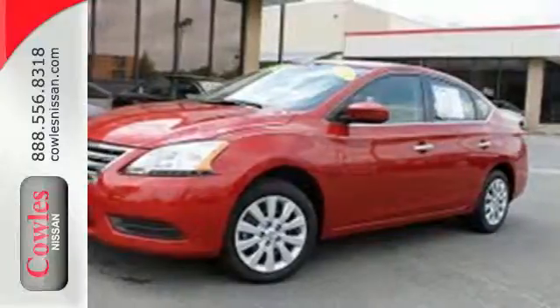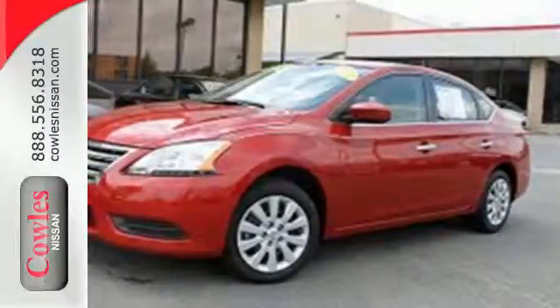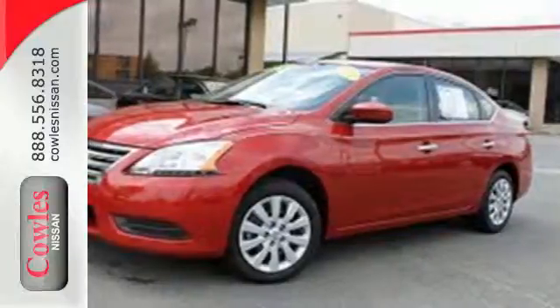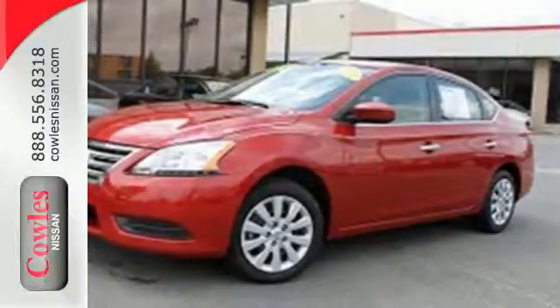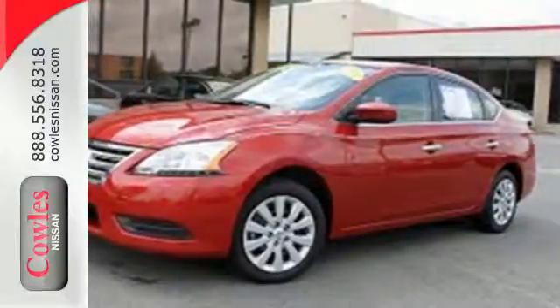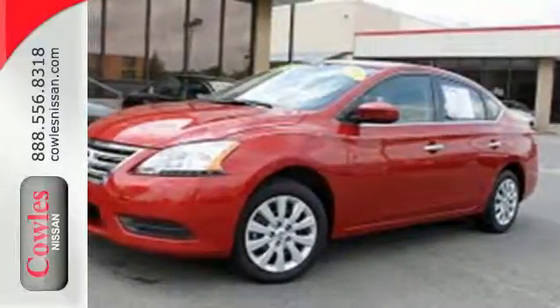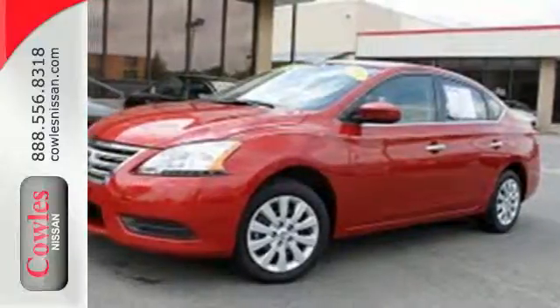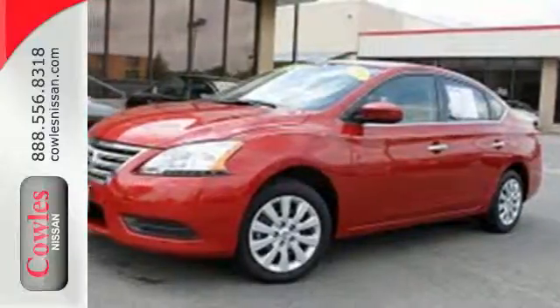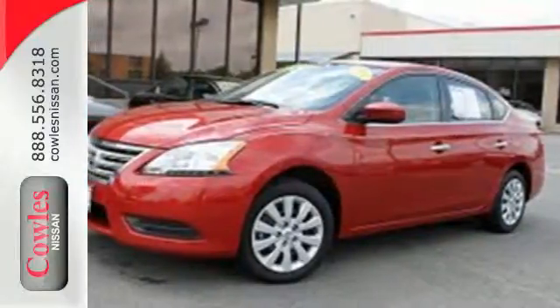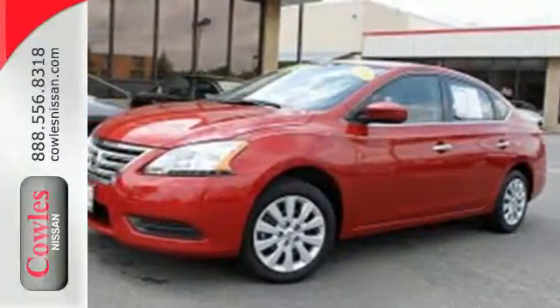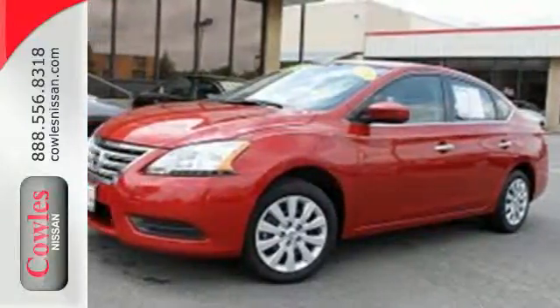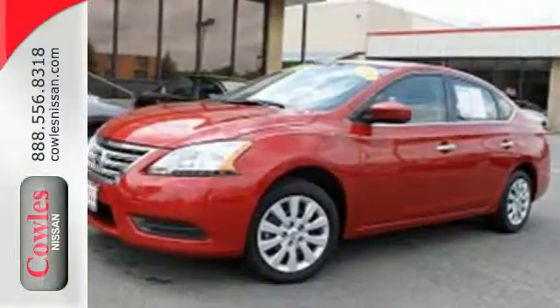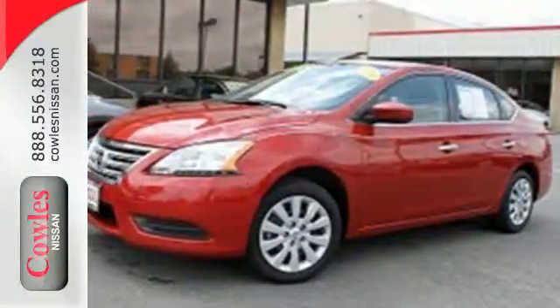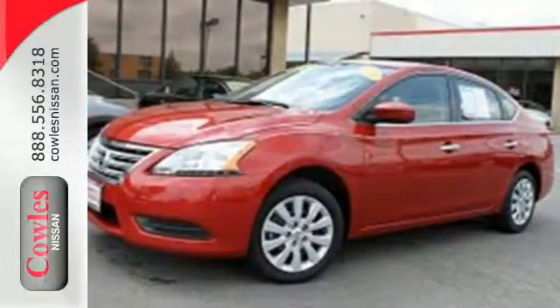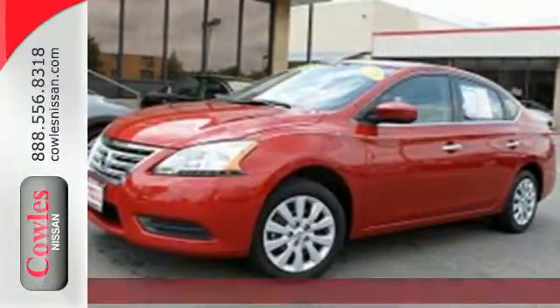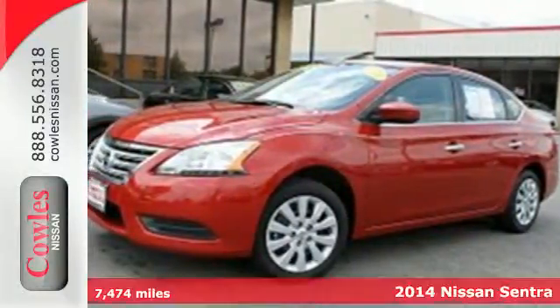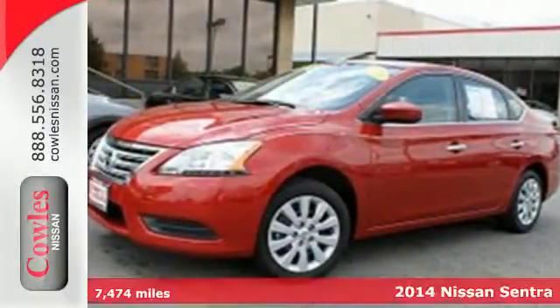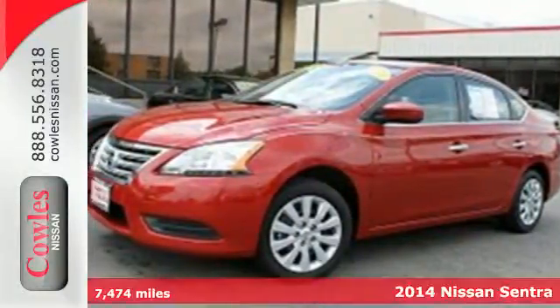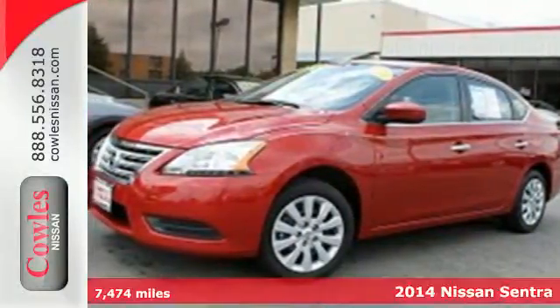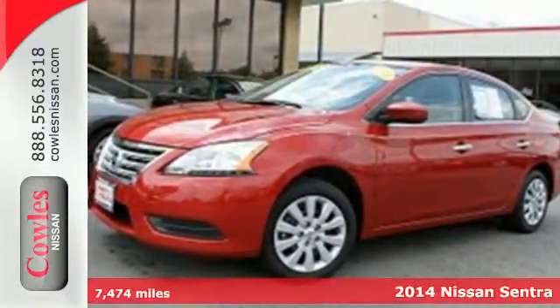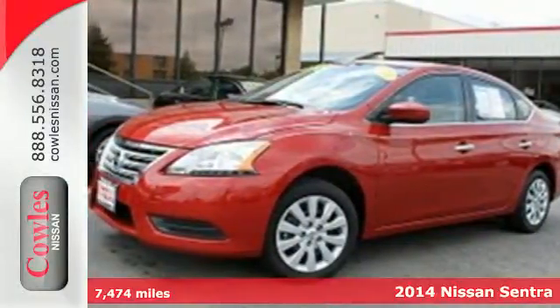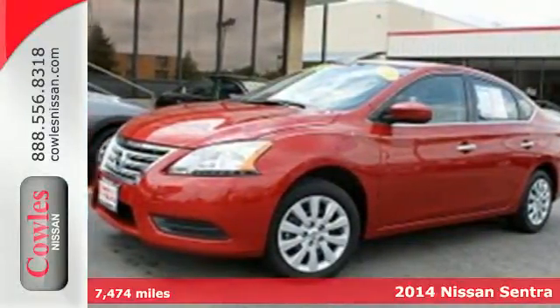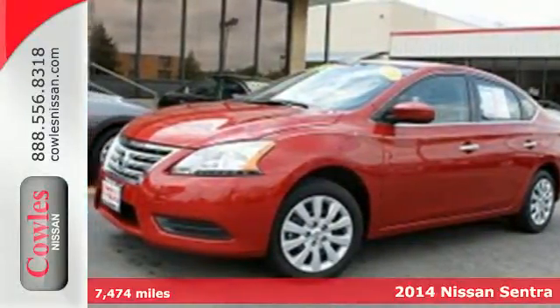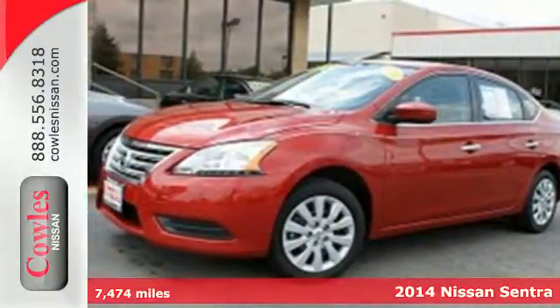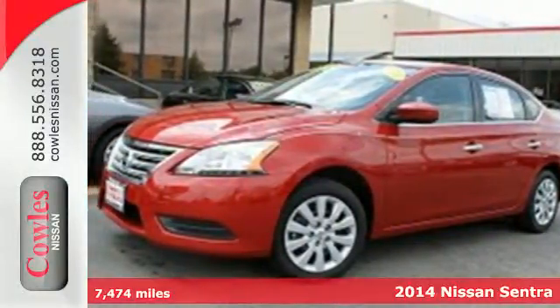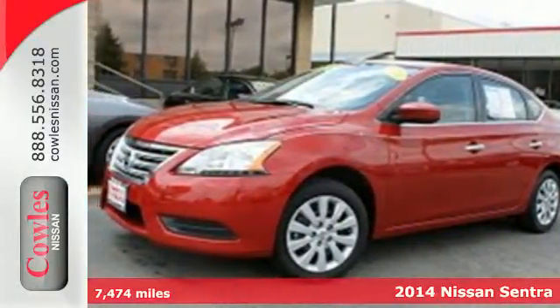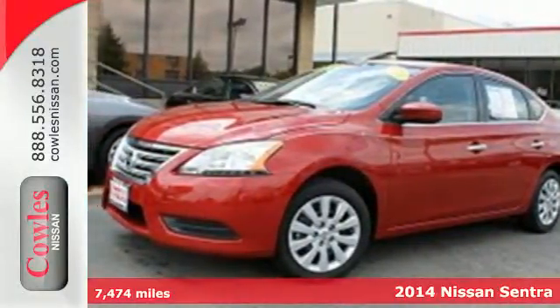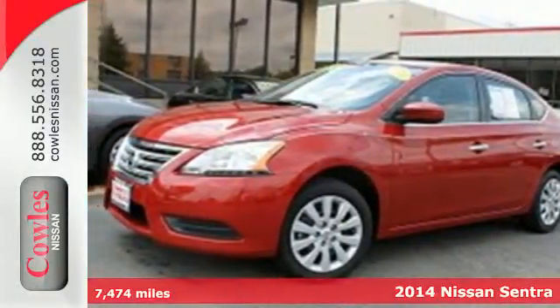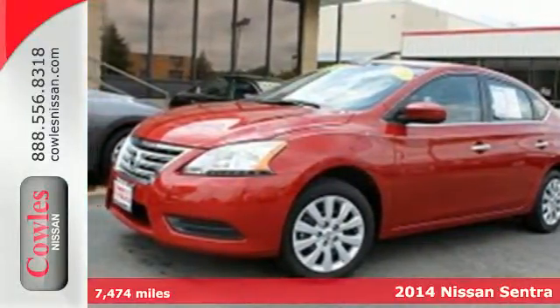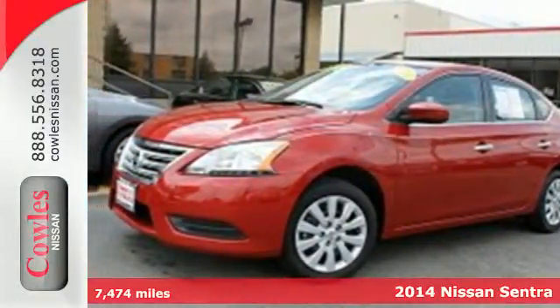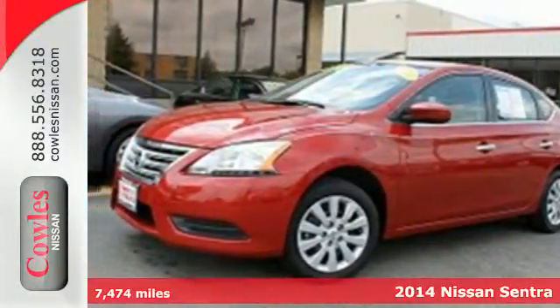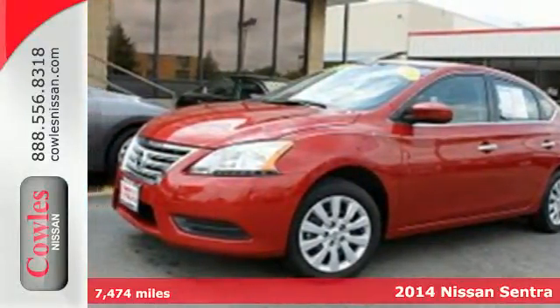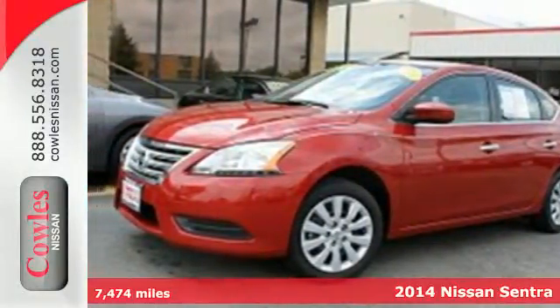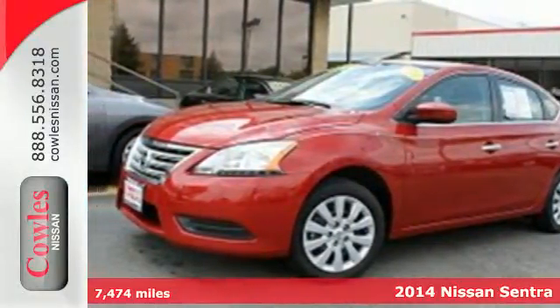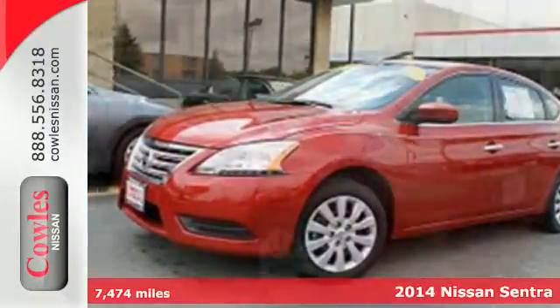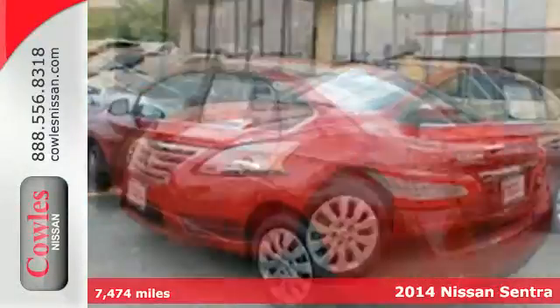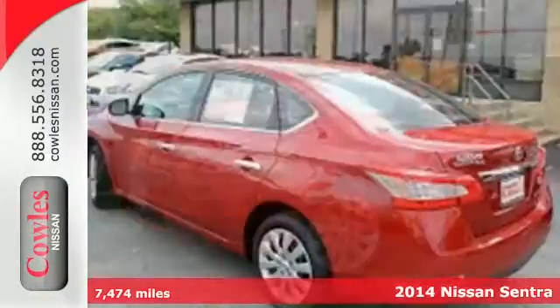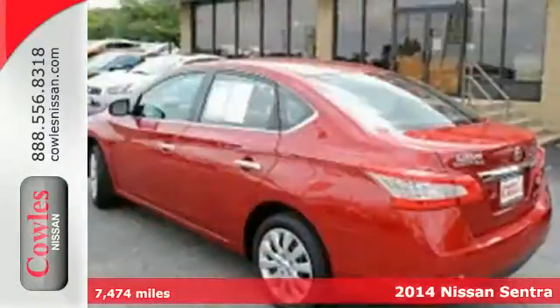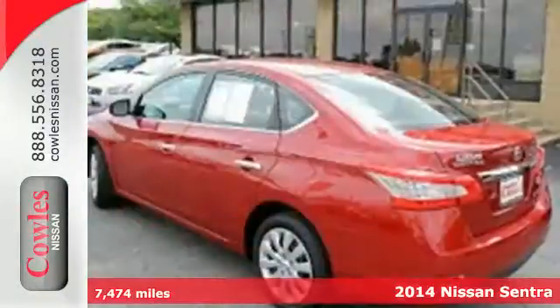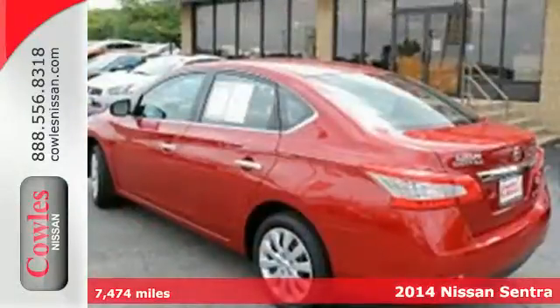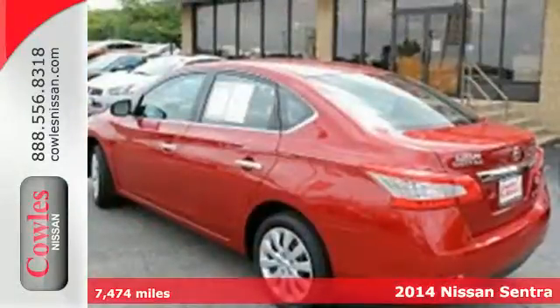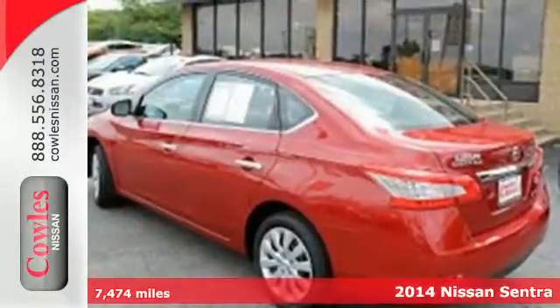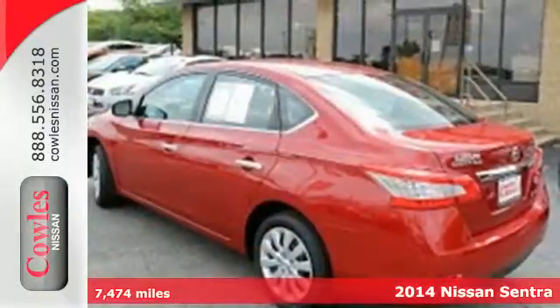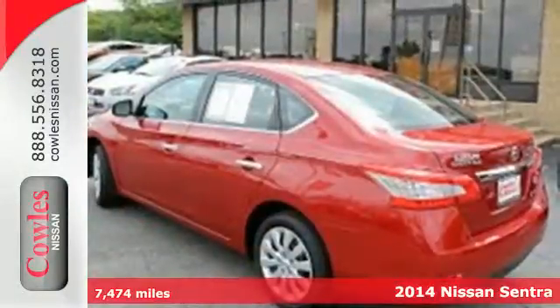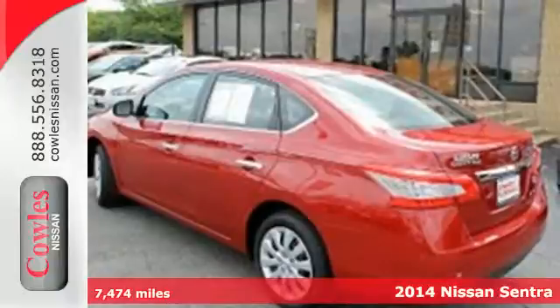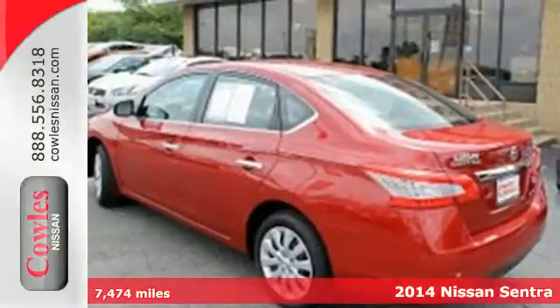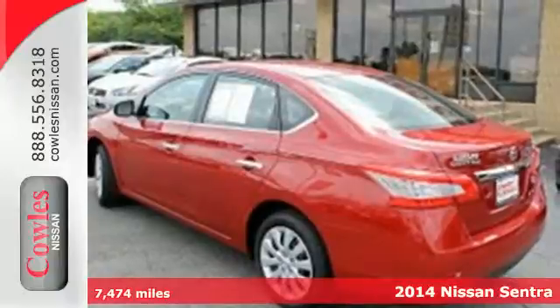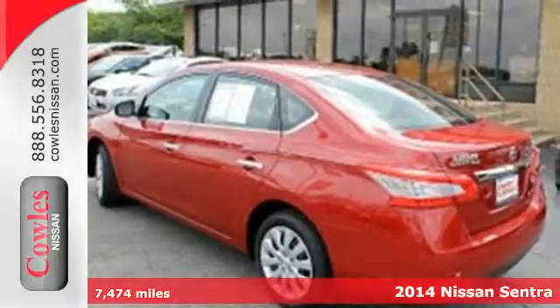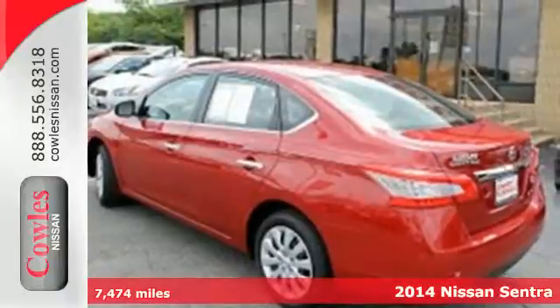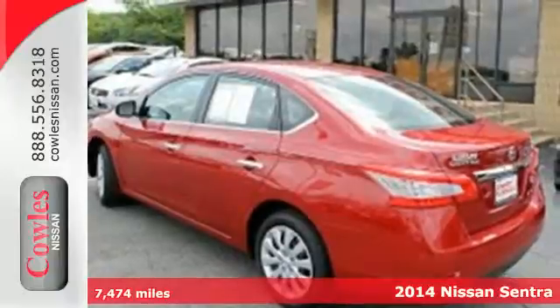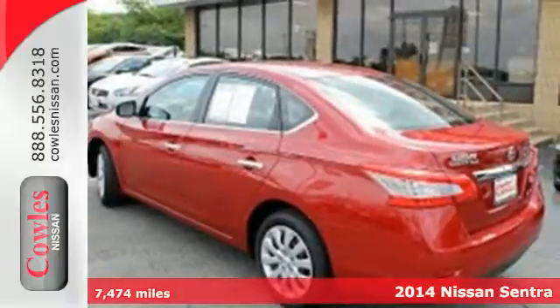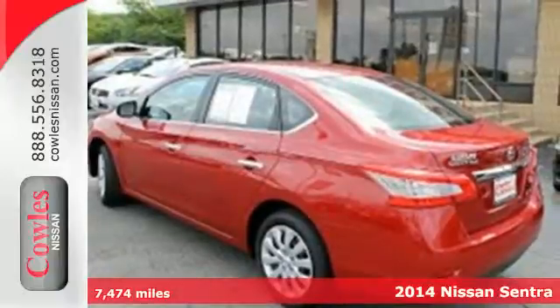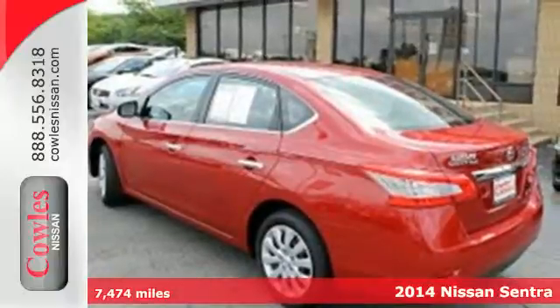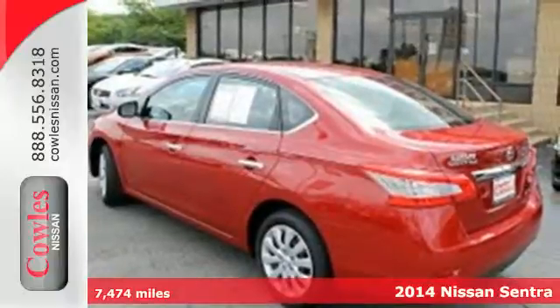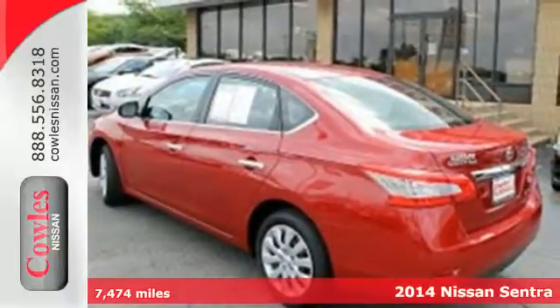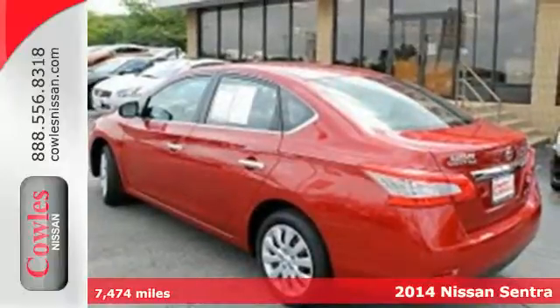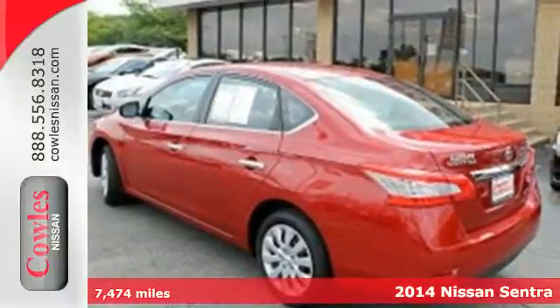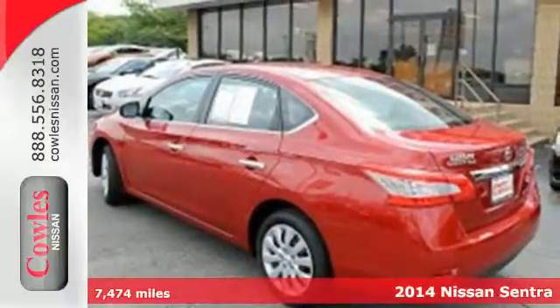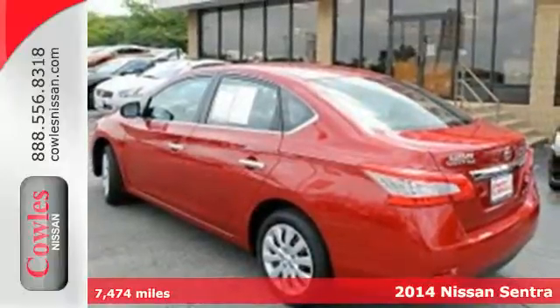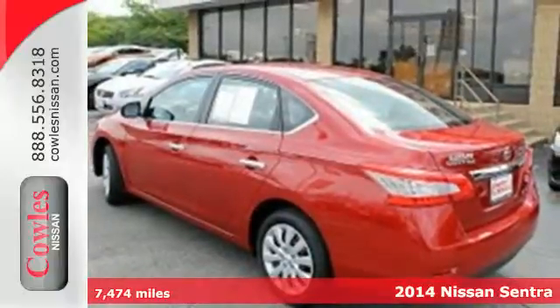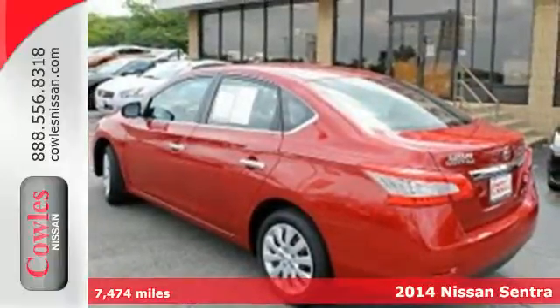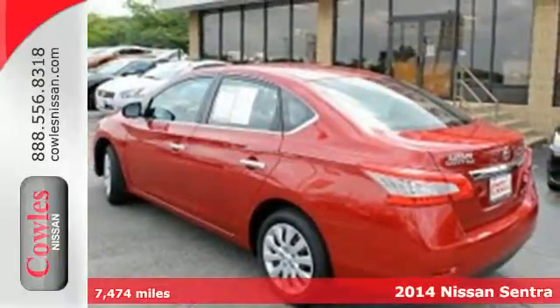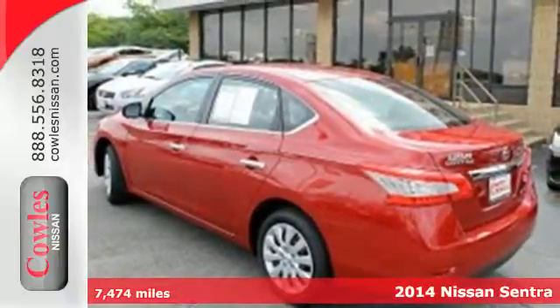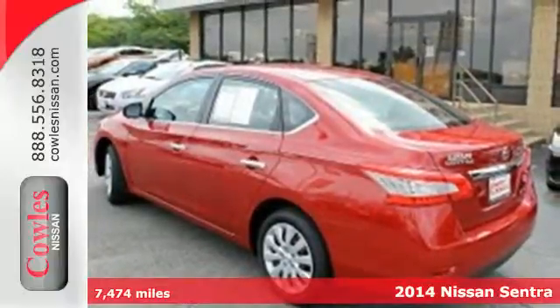Here's a 2014 Nissan Sentra. Be ready for your next road trip with this fuel-efficient, comfortable Nissan.